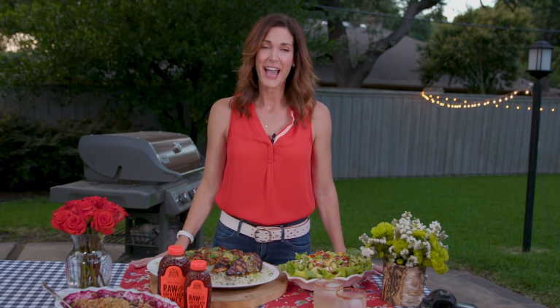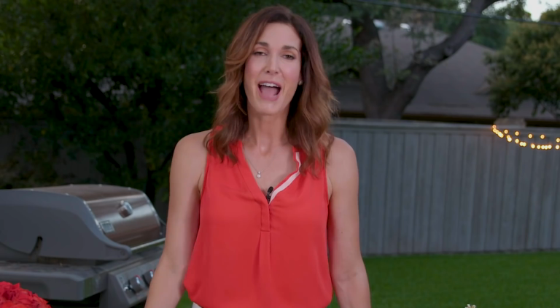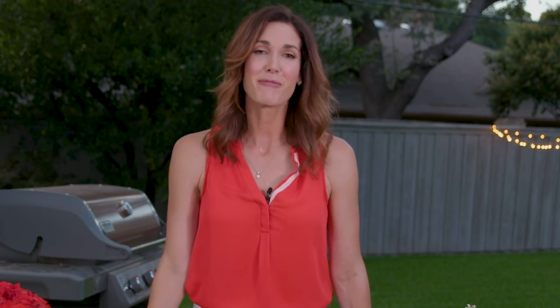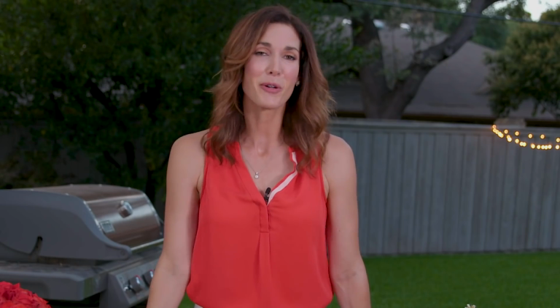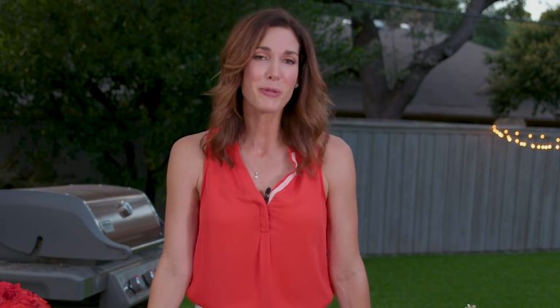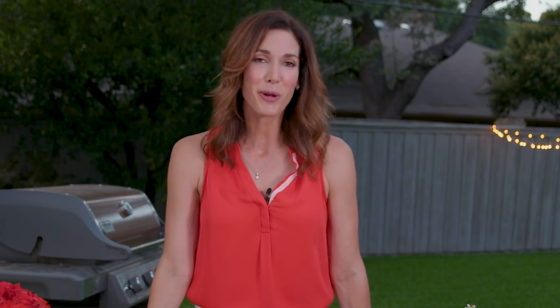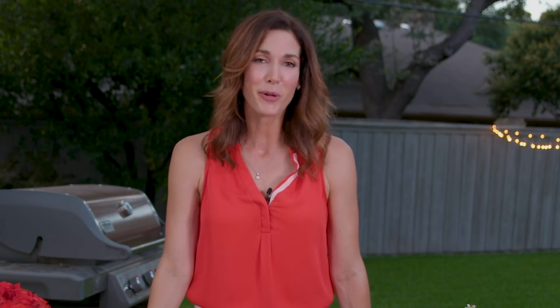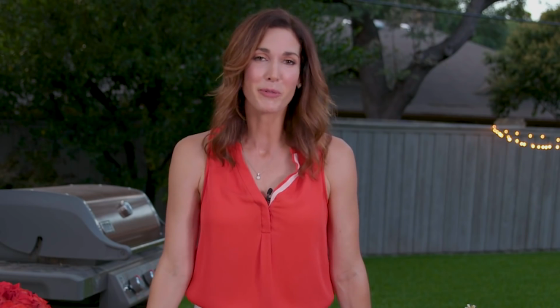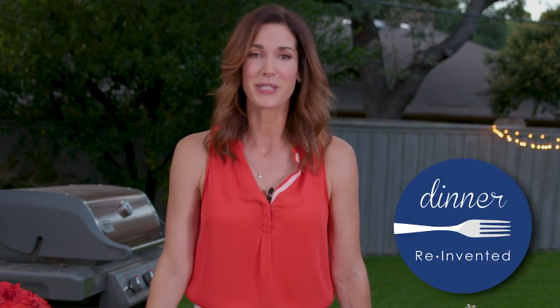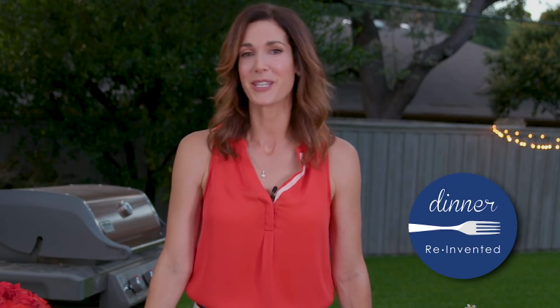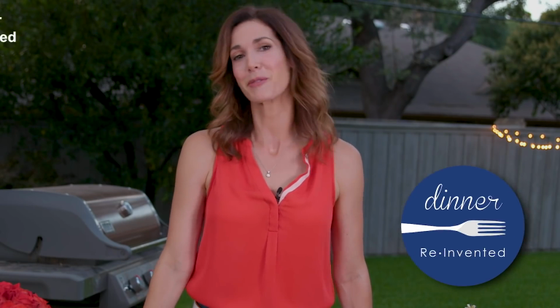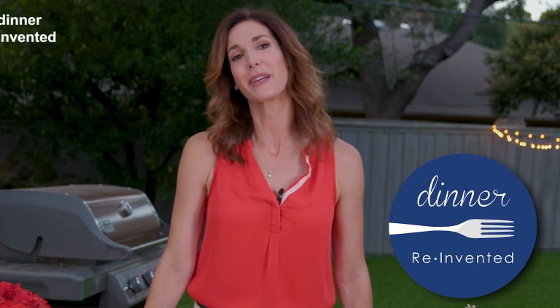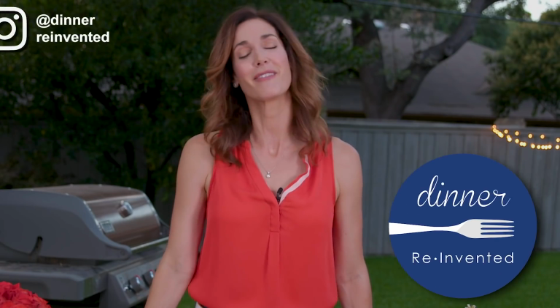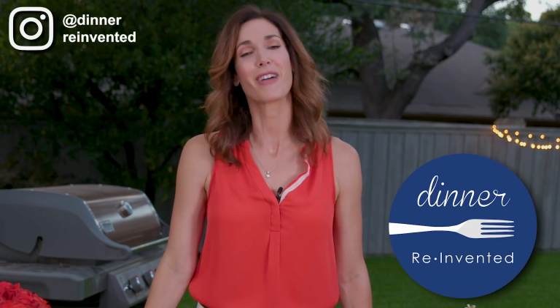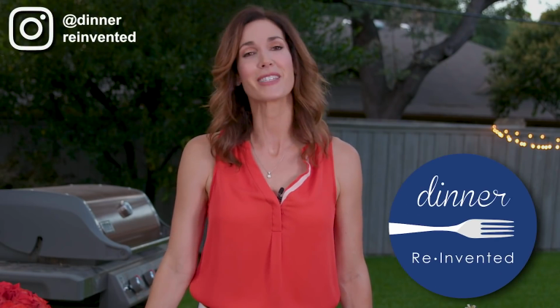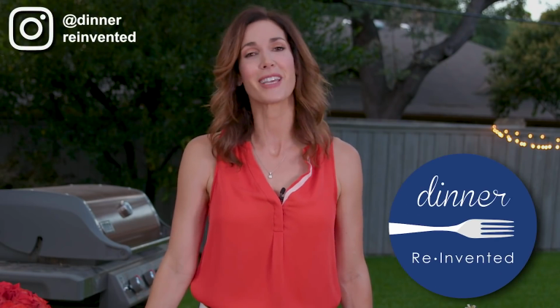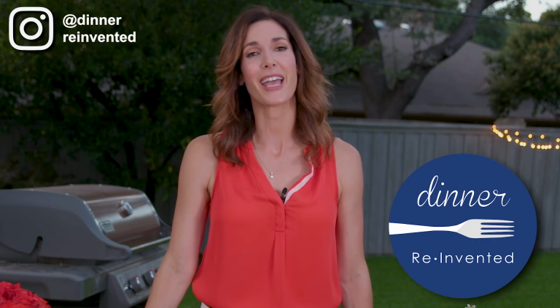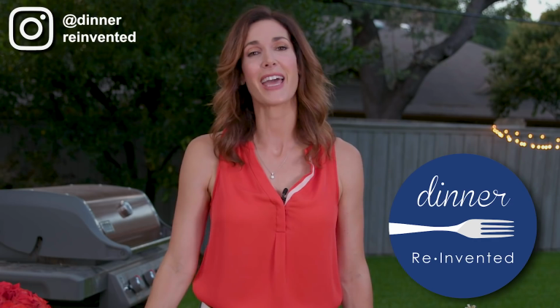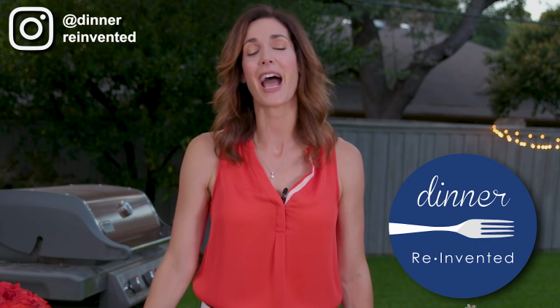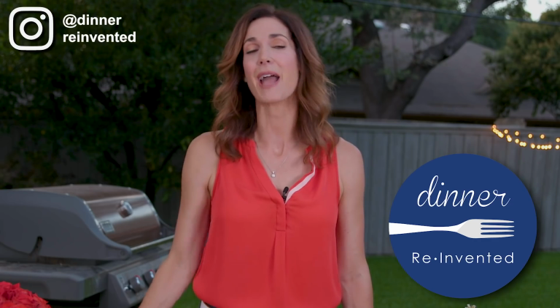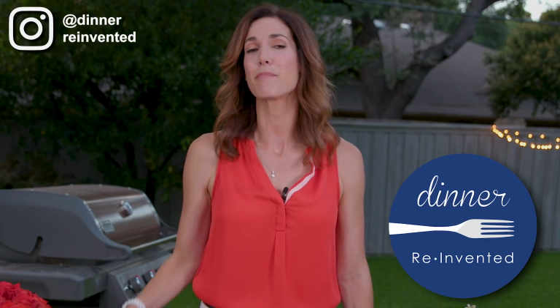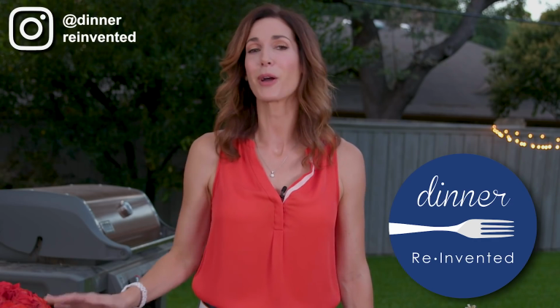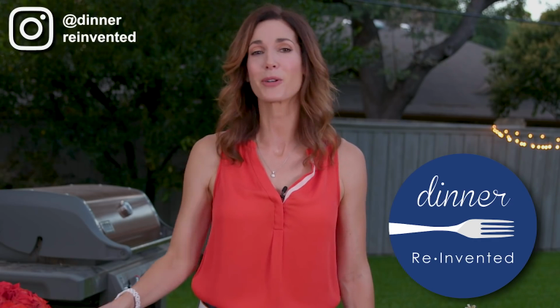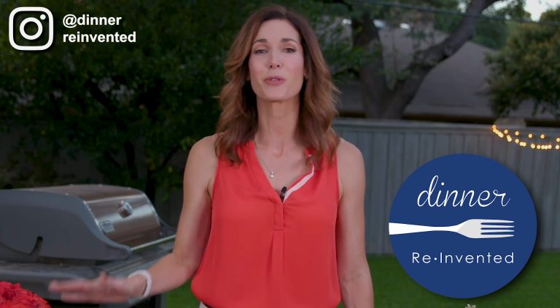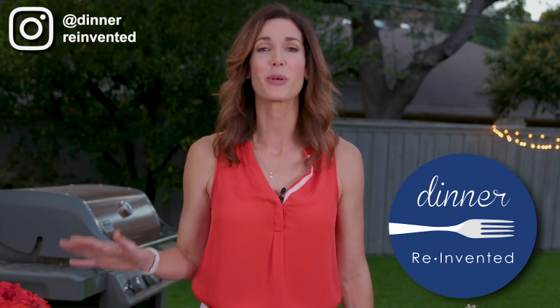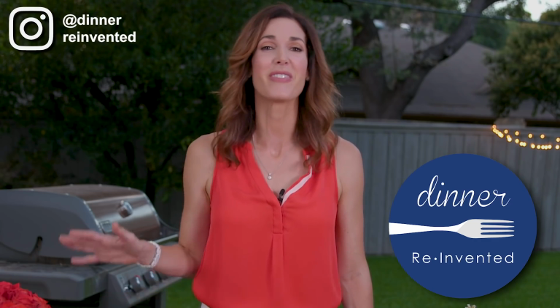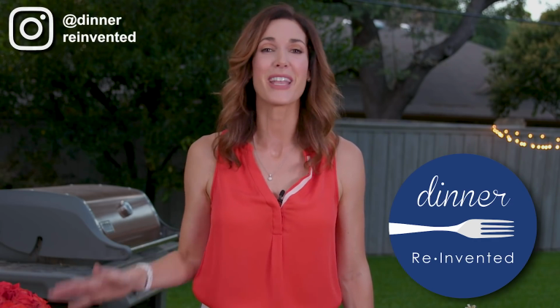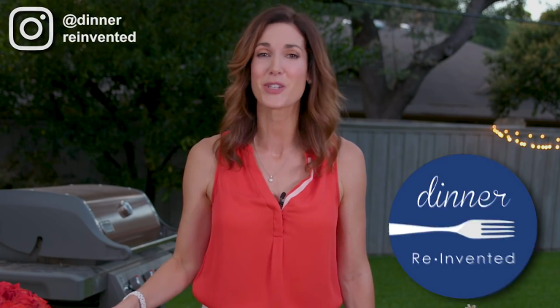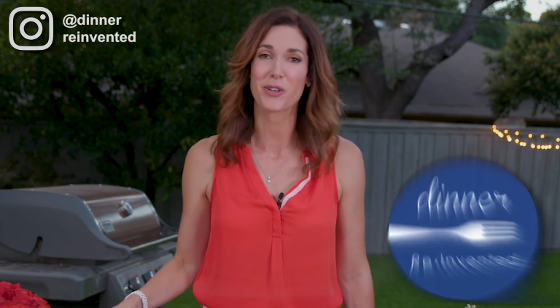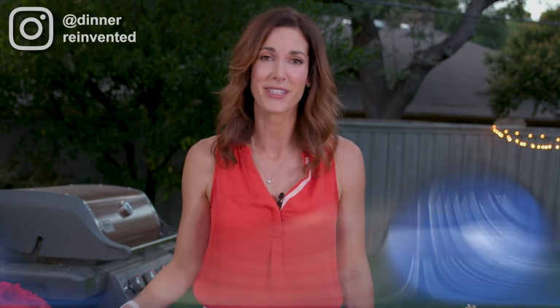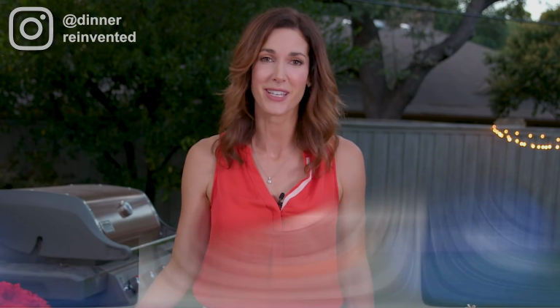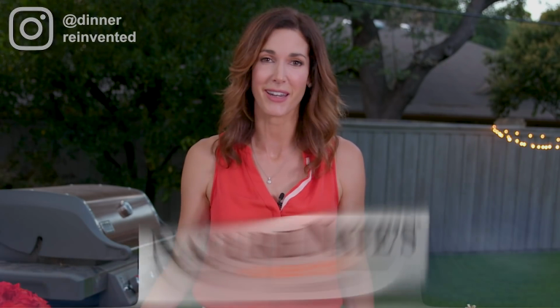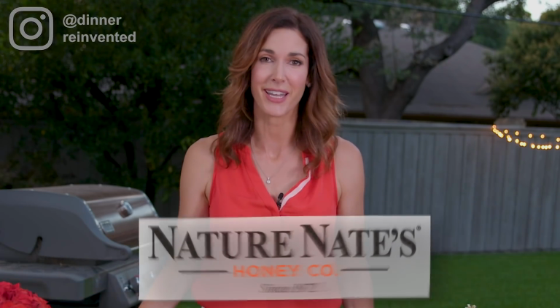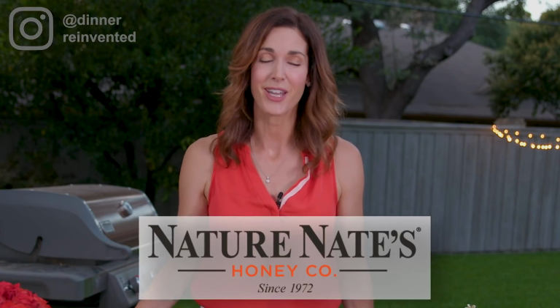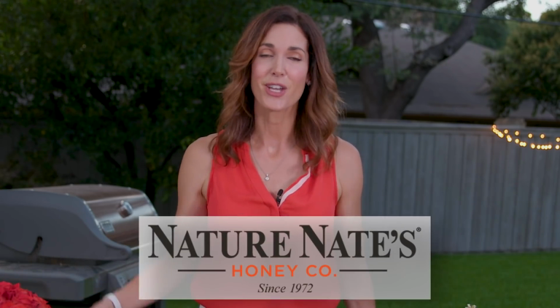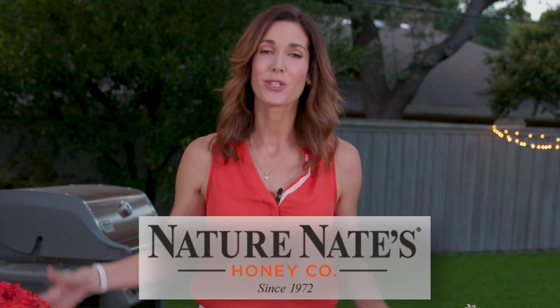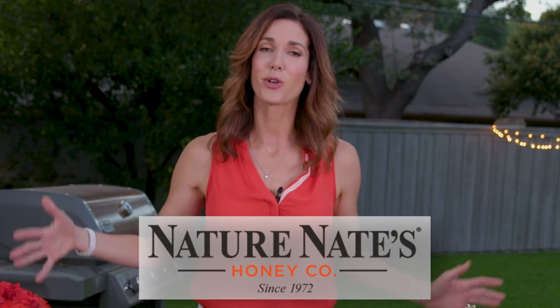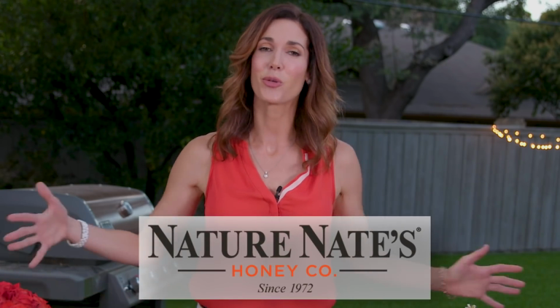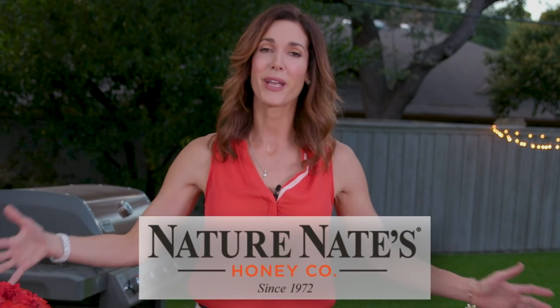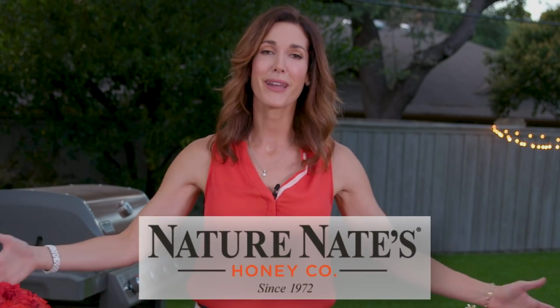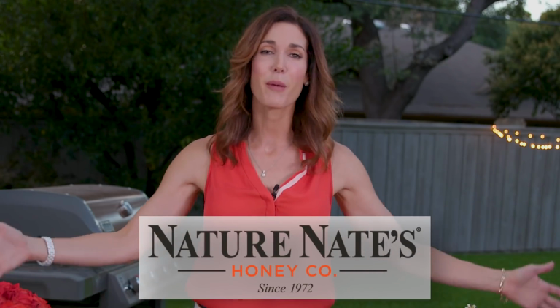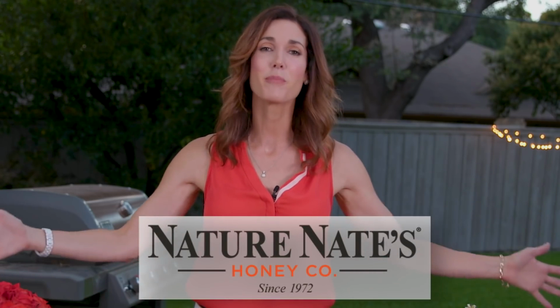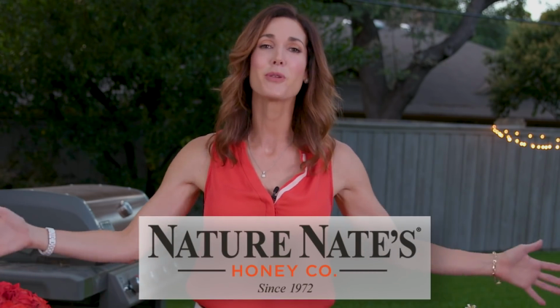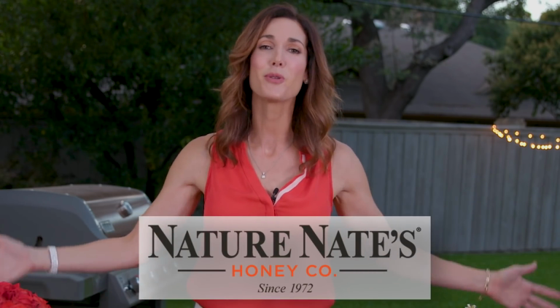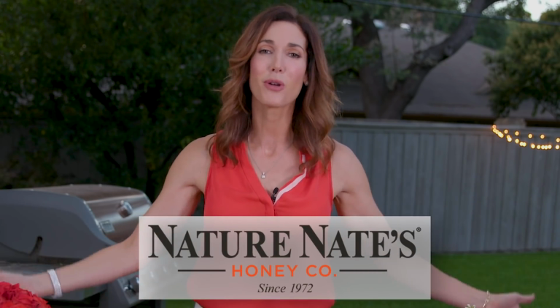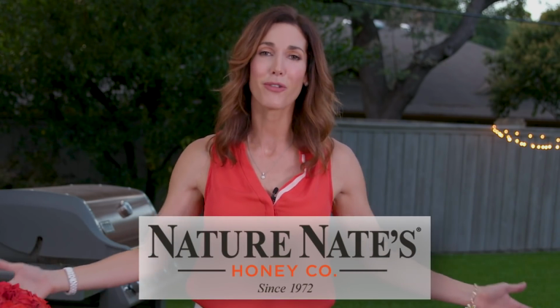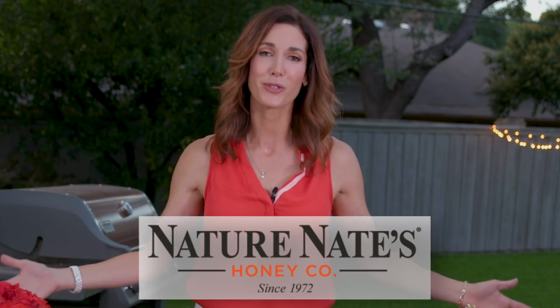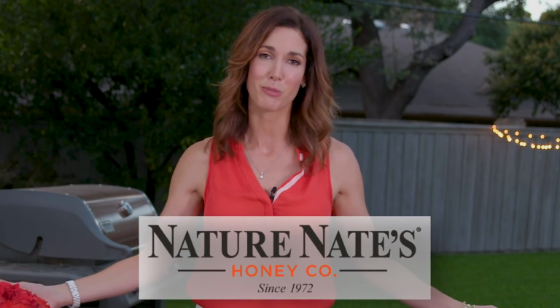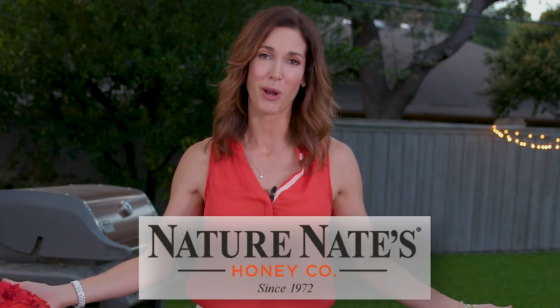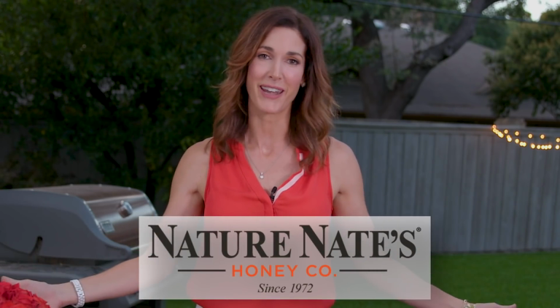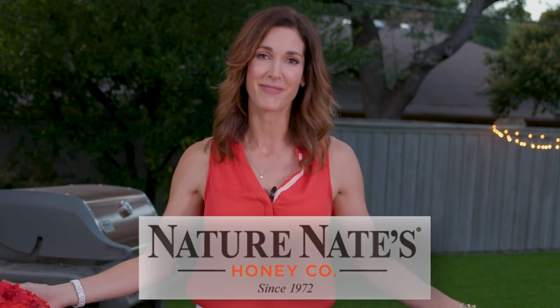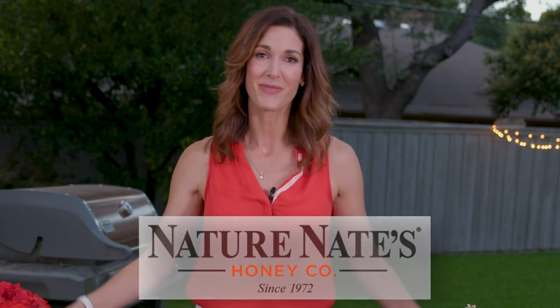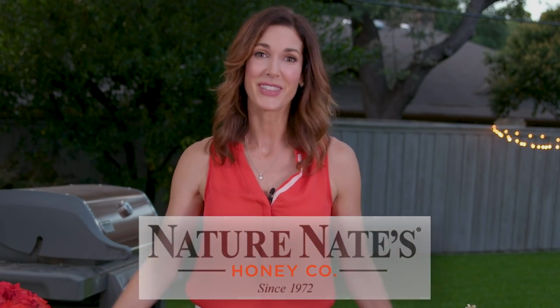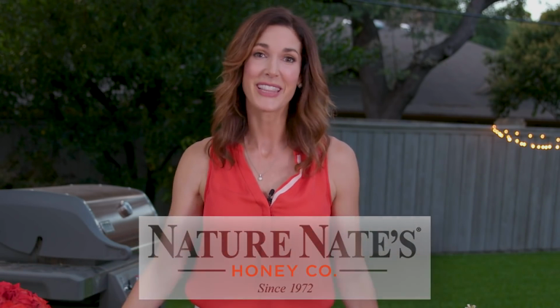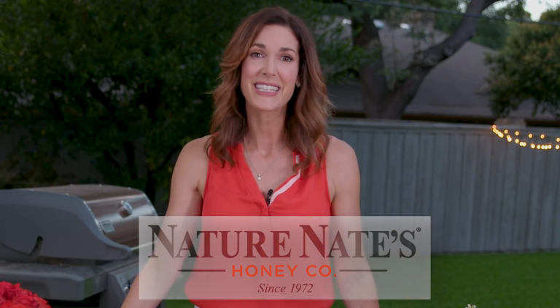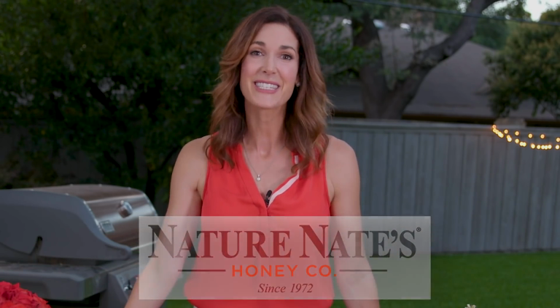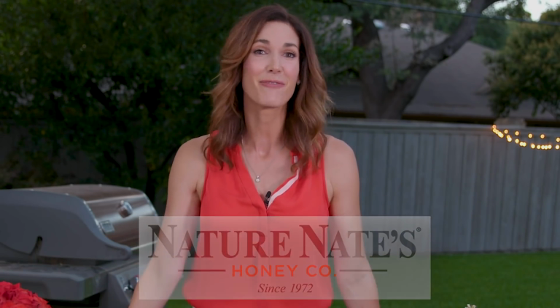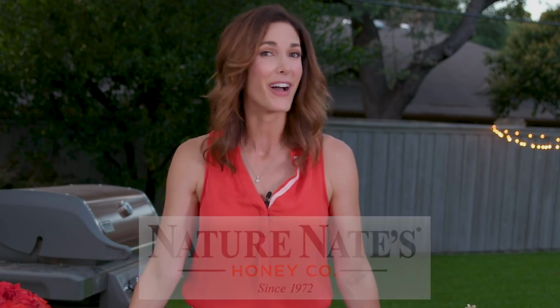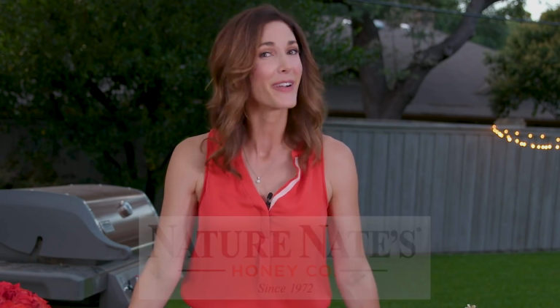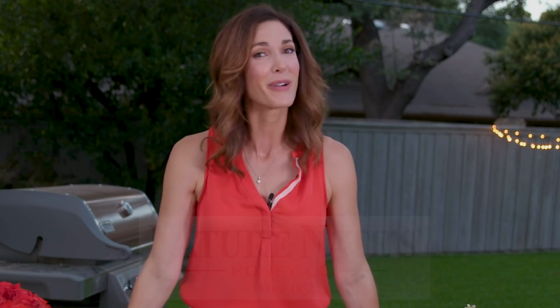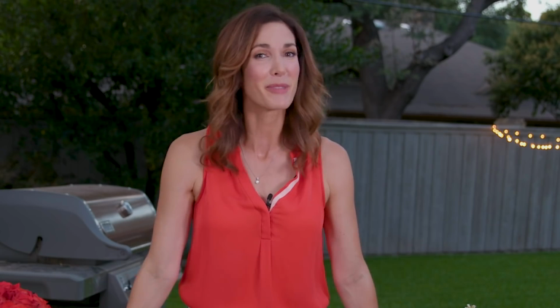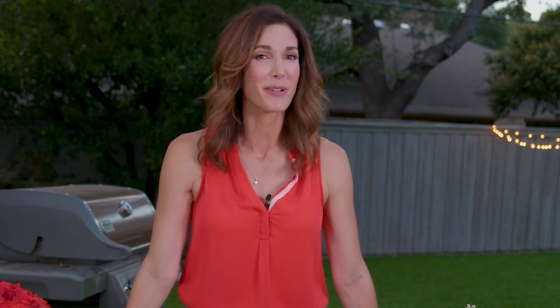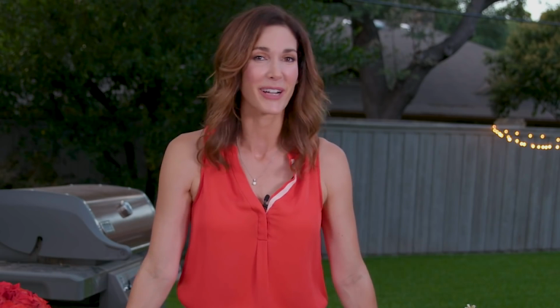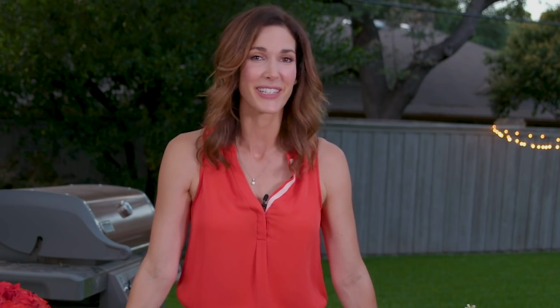I'm Roni Proder with Dinner Reinvented, and I partnered with Nature Nate's Honey to create a beautiful spread. Let's fire up the grill.